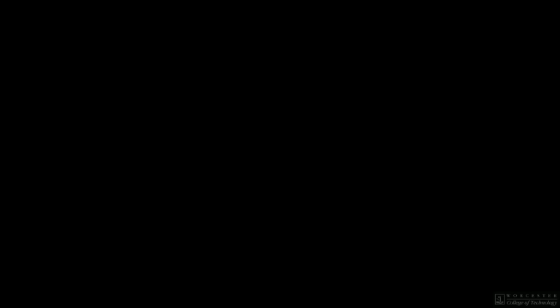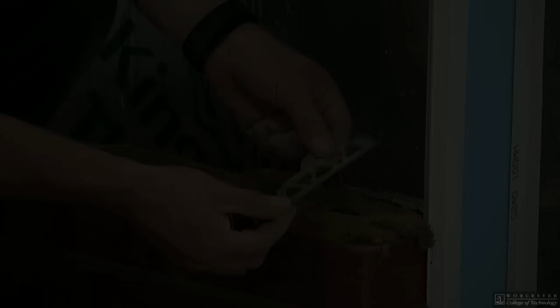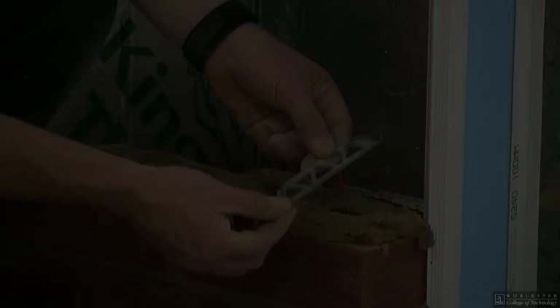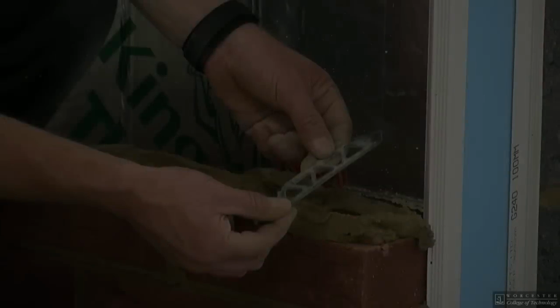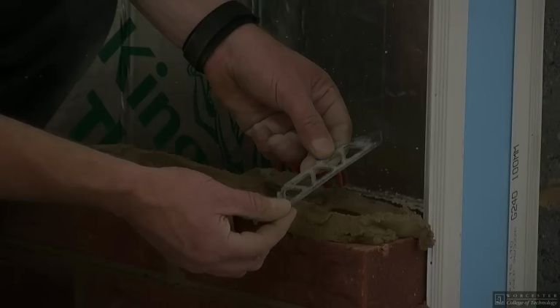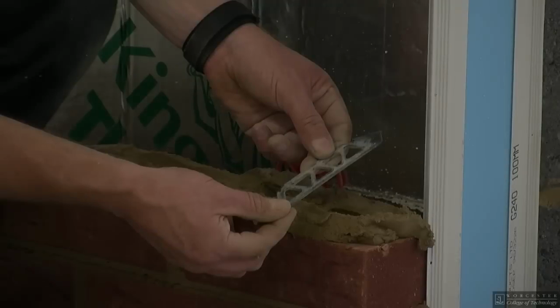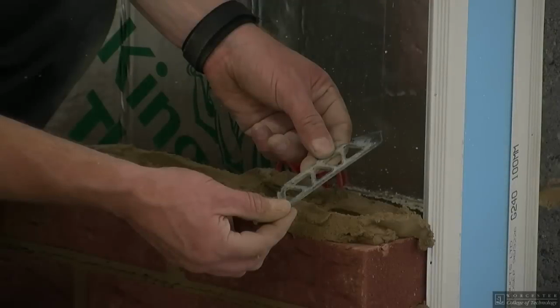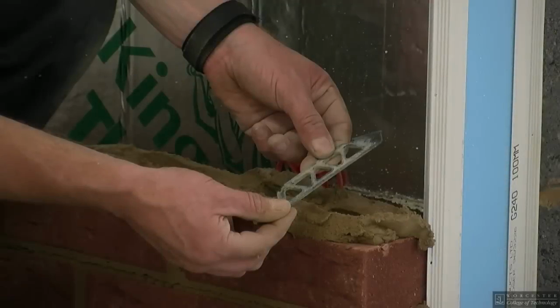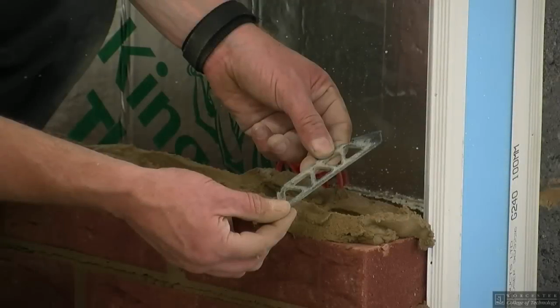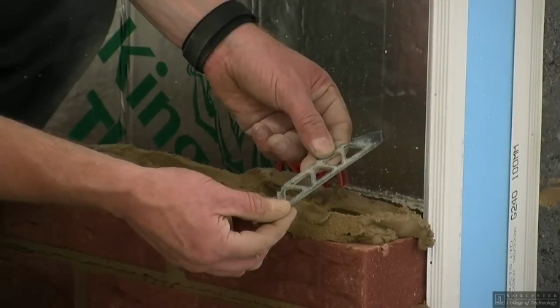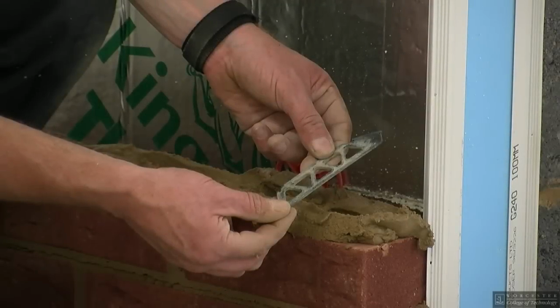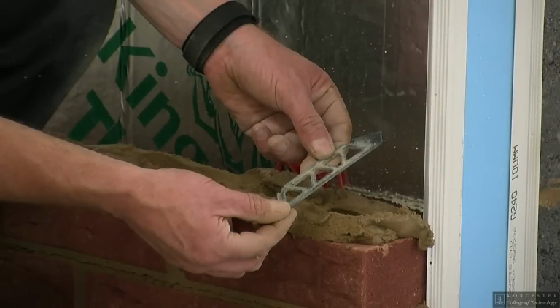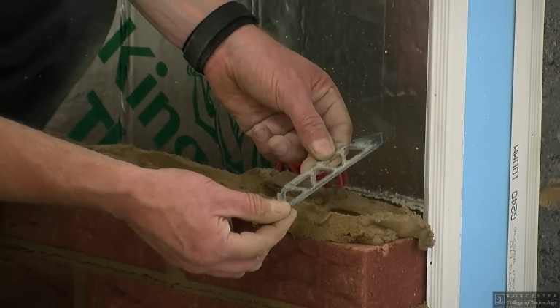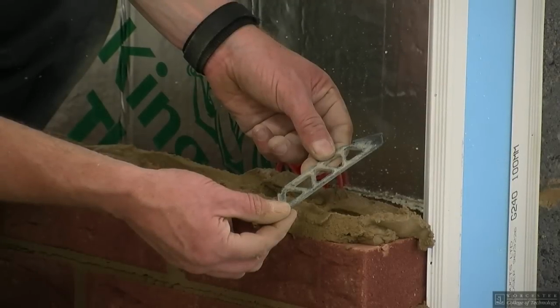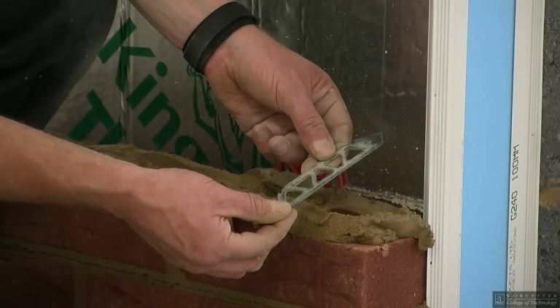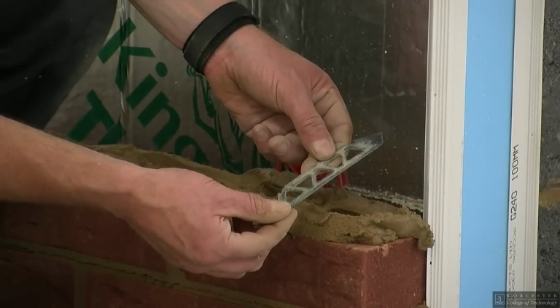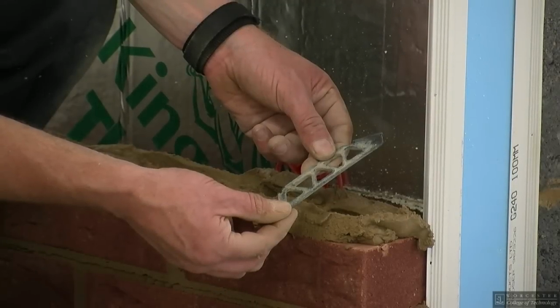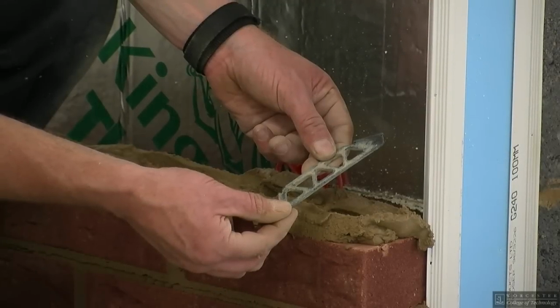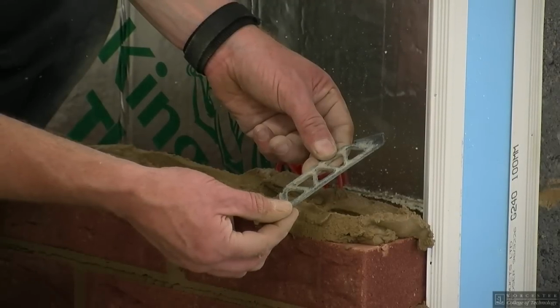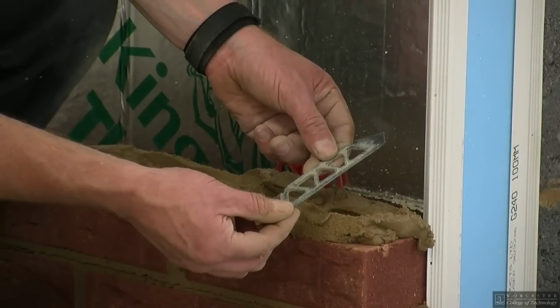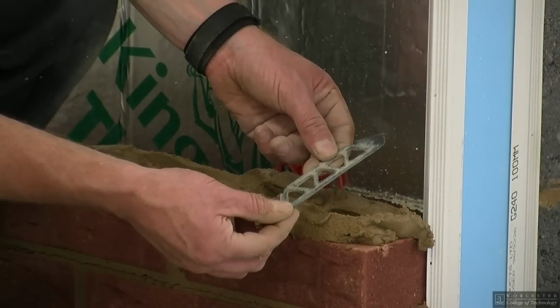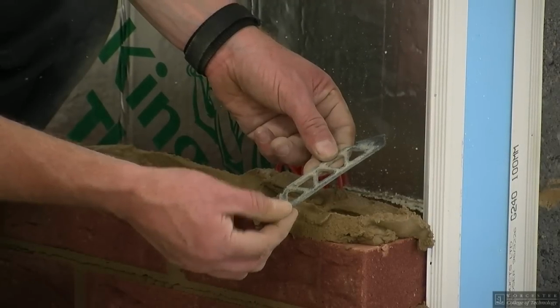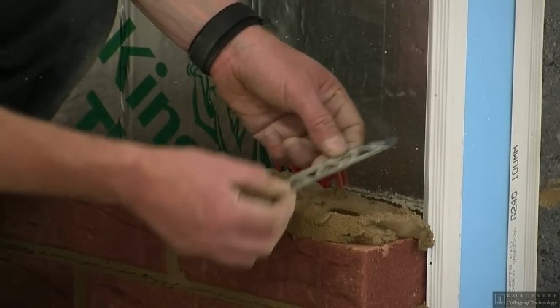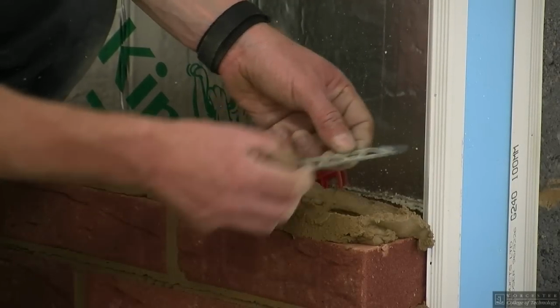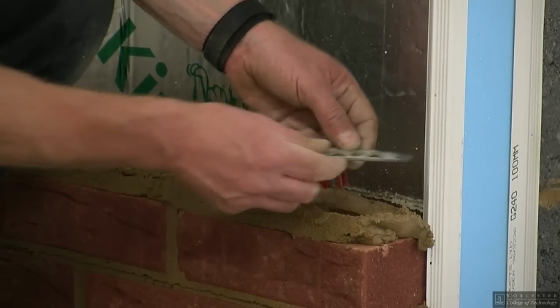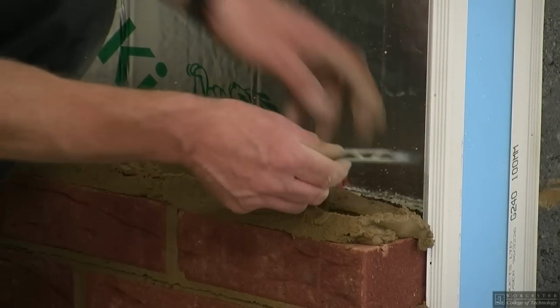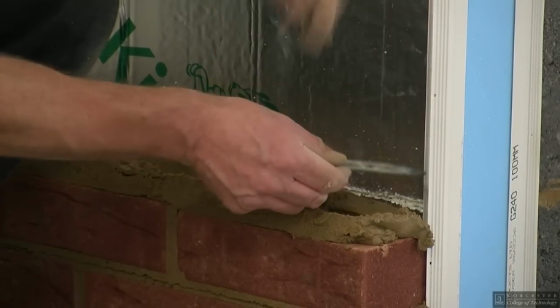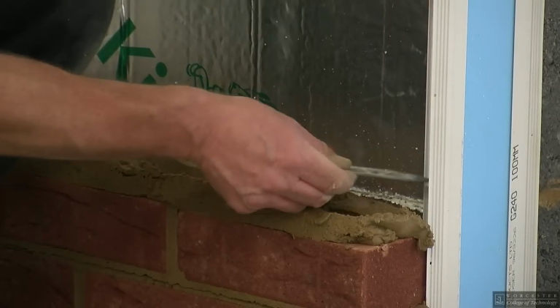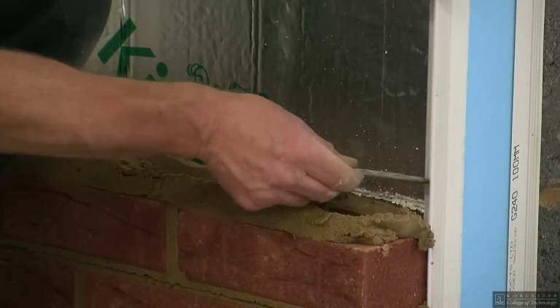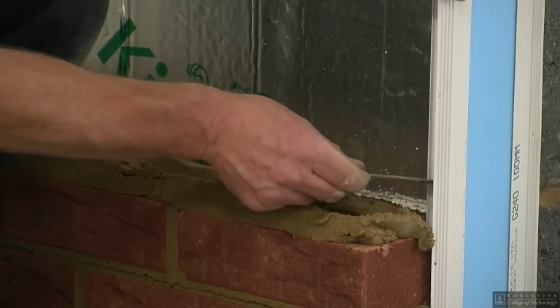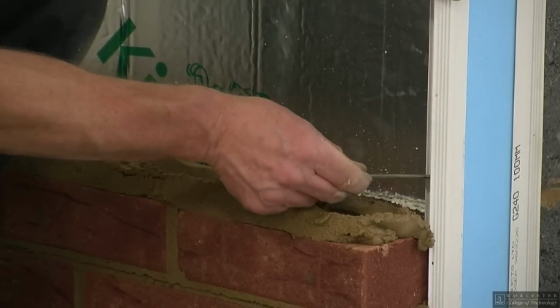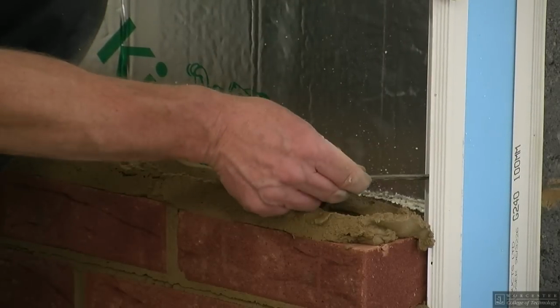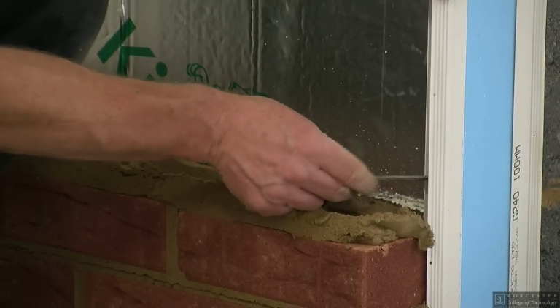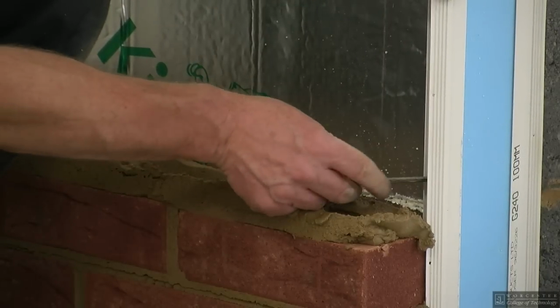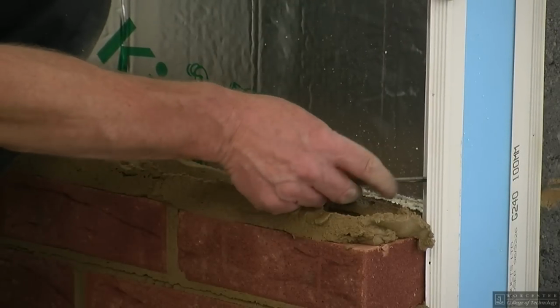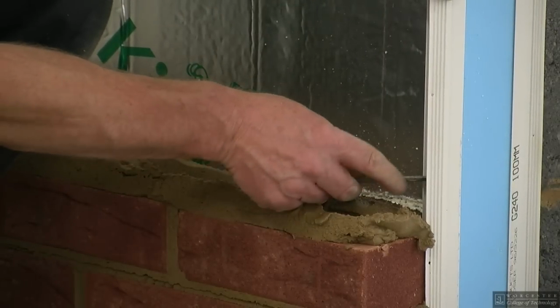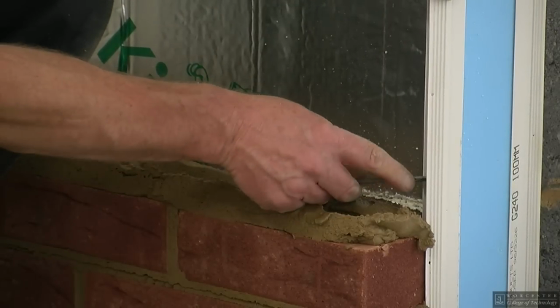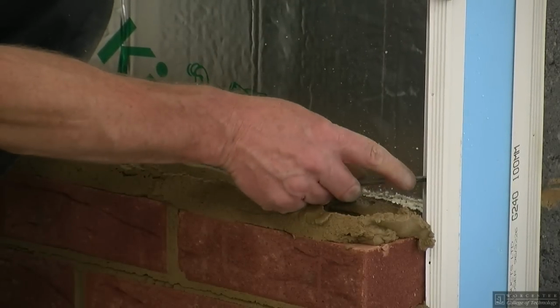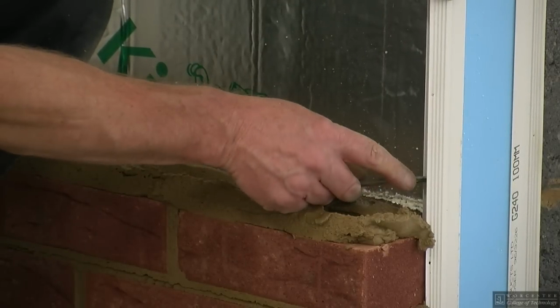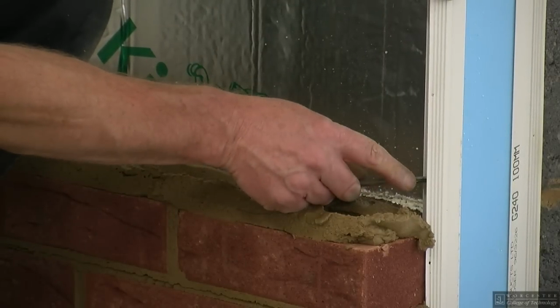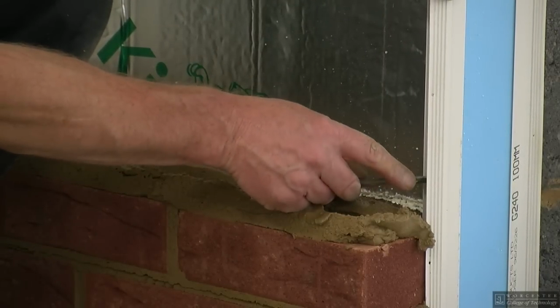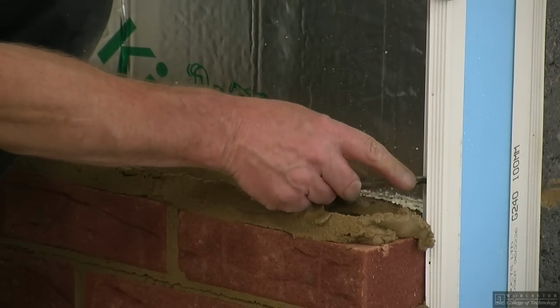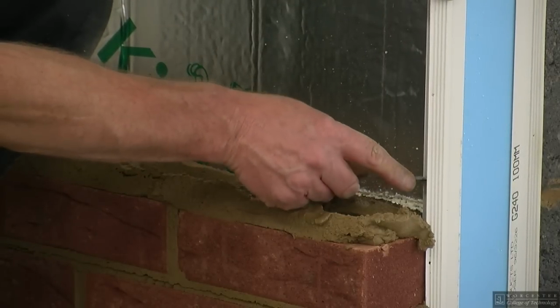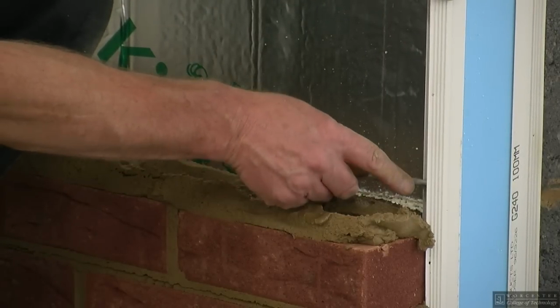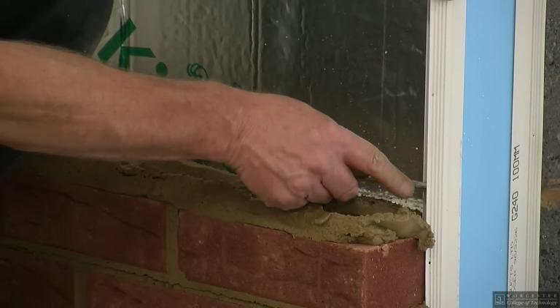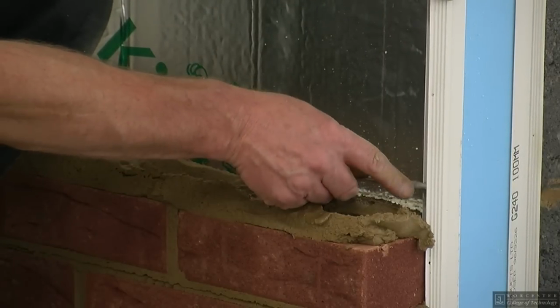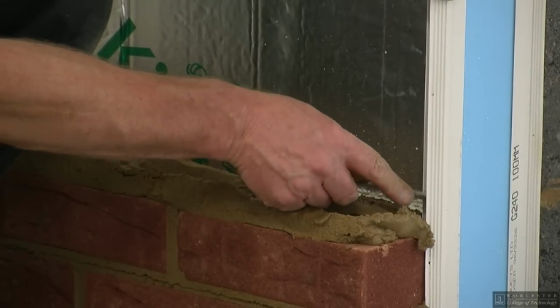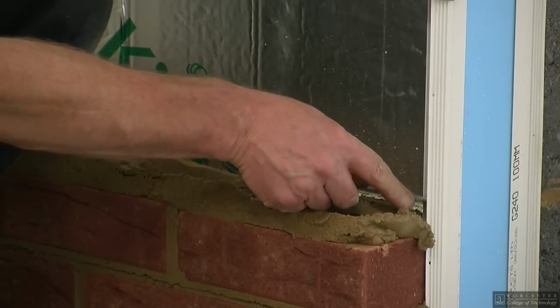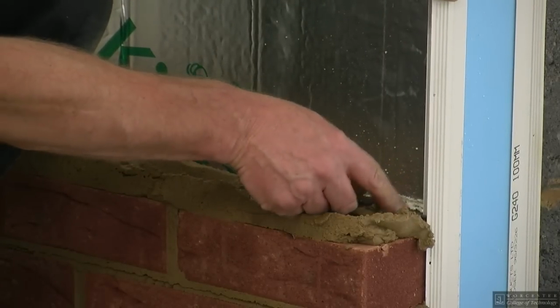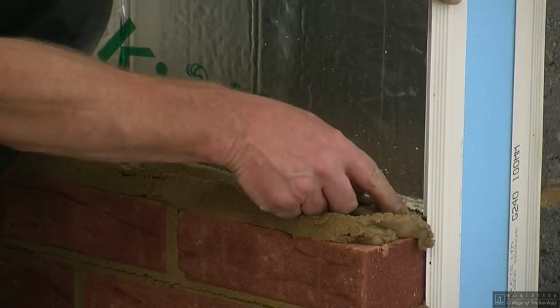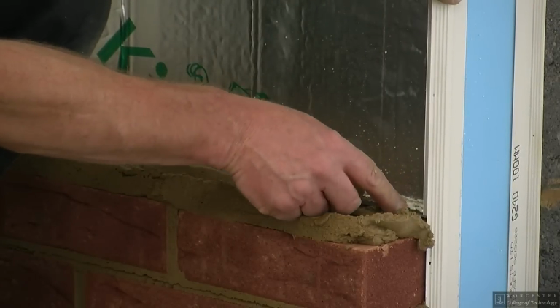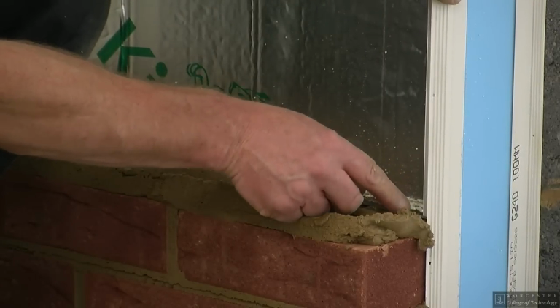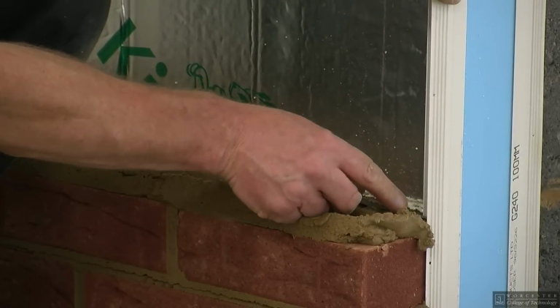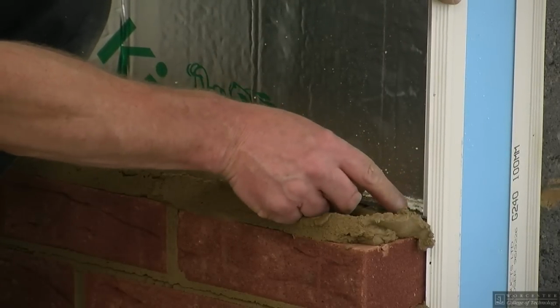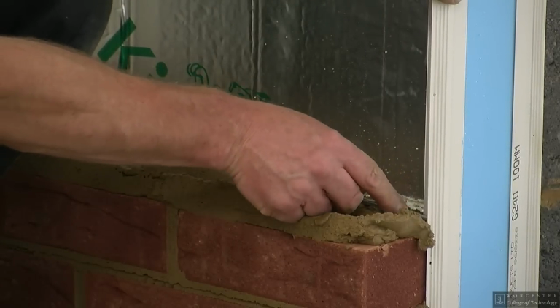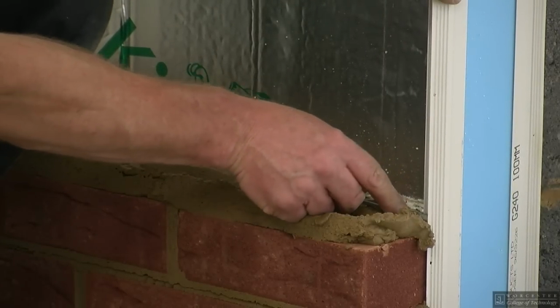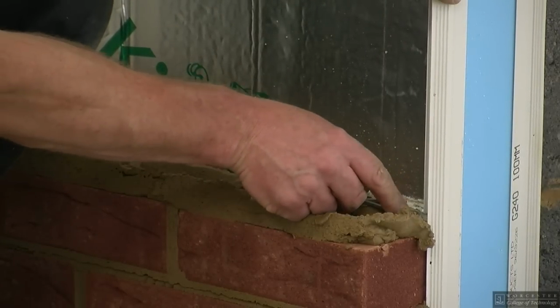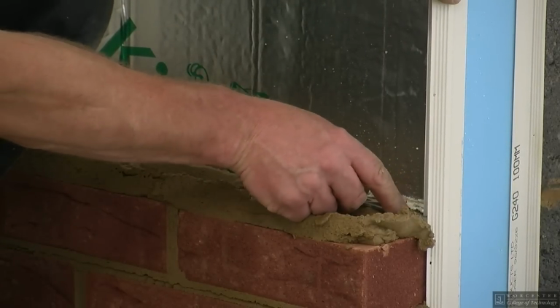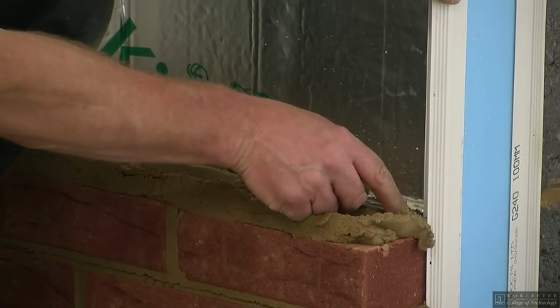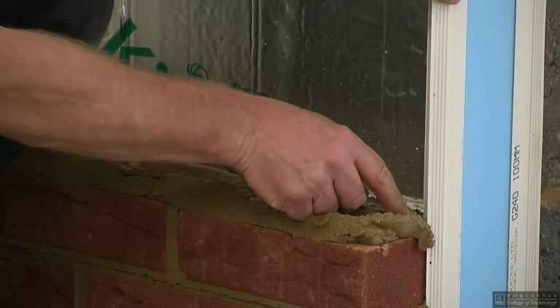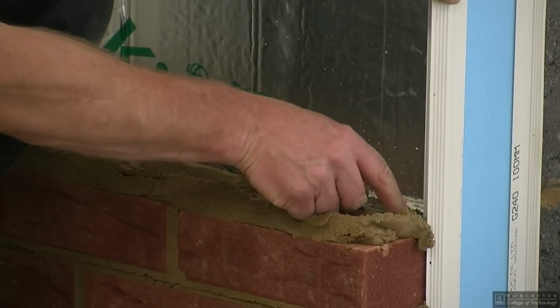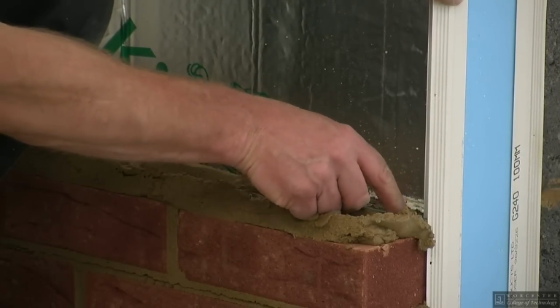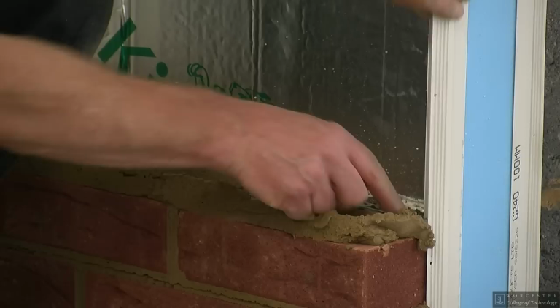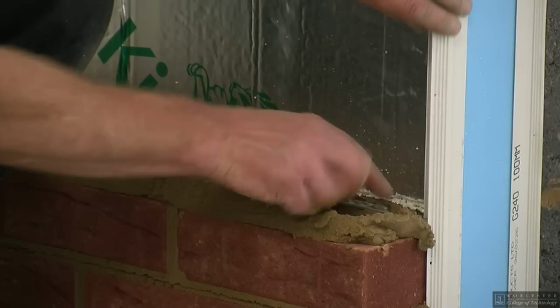When installing cavity closures, it is recommended that you follow the manufacturer's installation instructions.